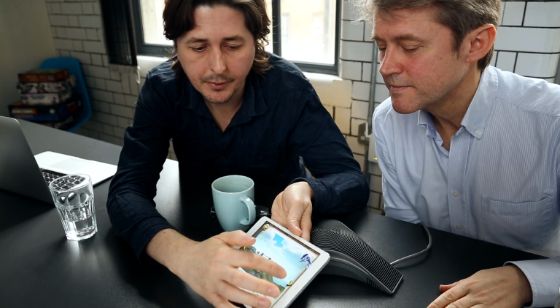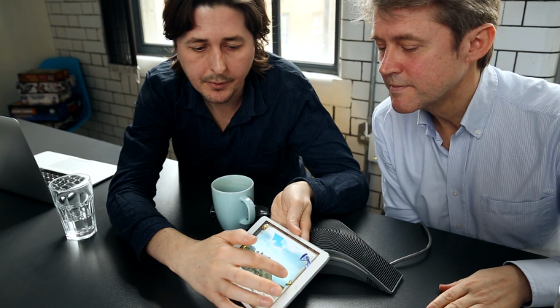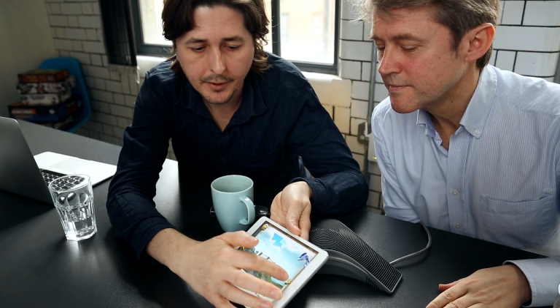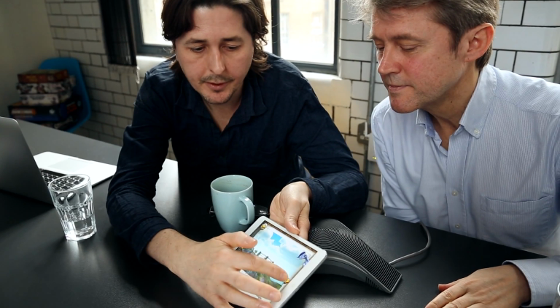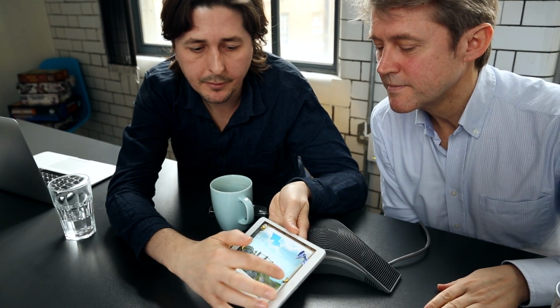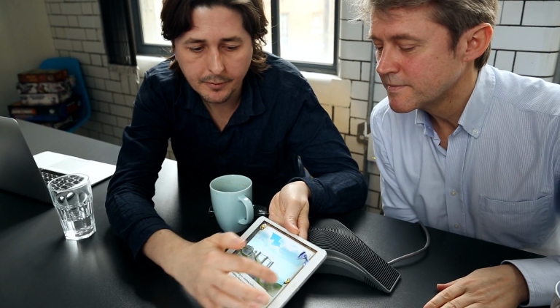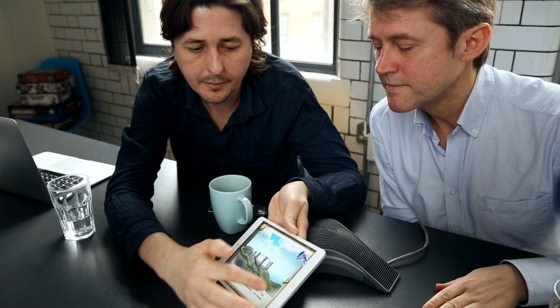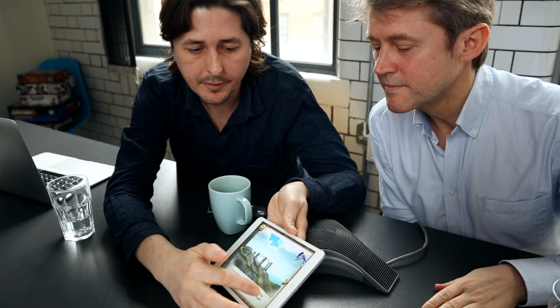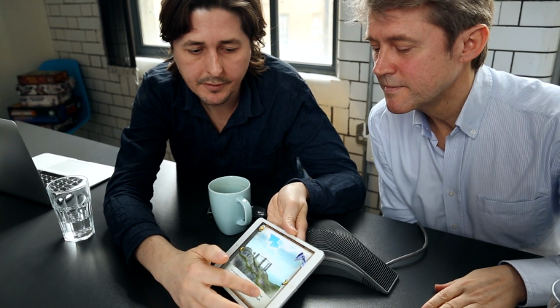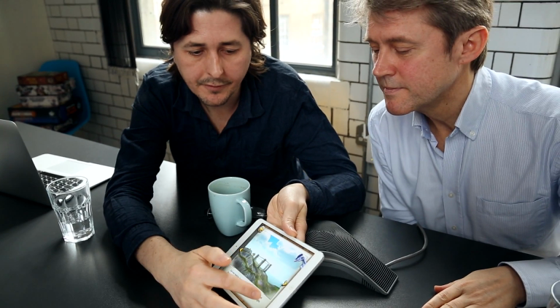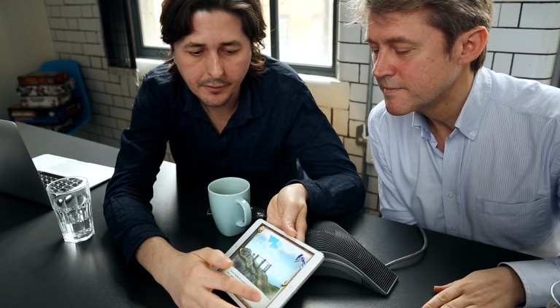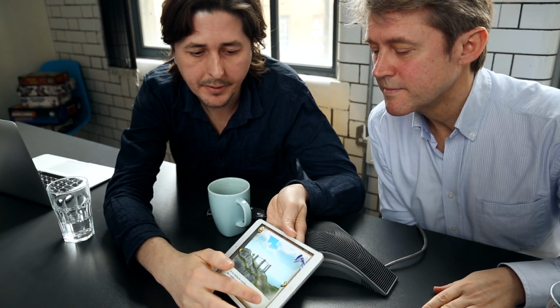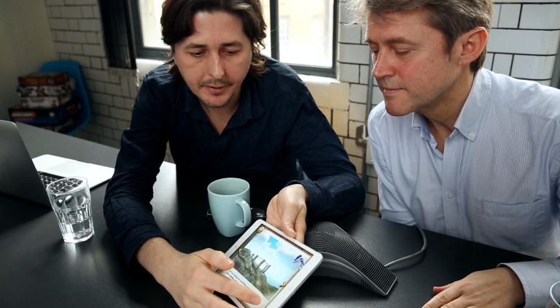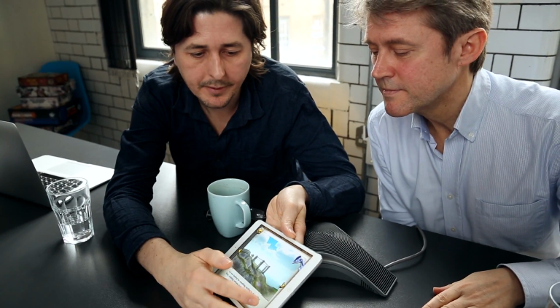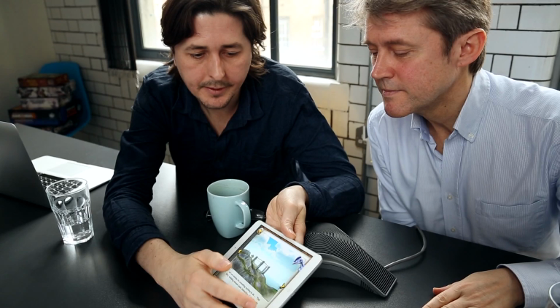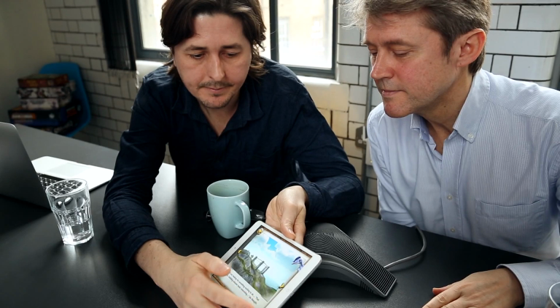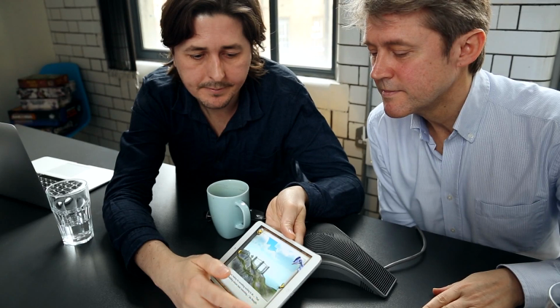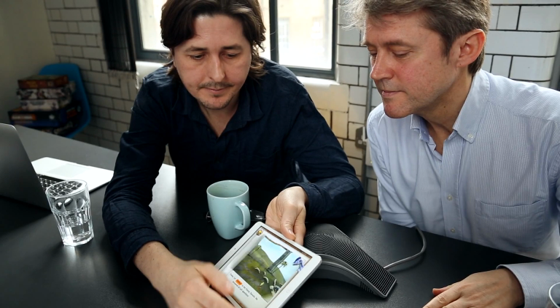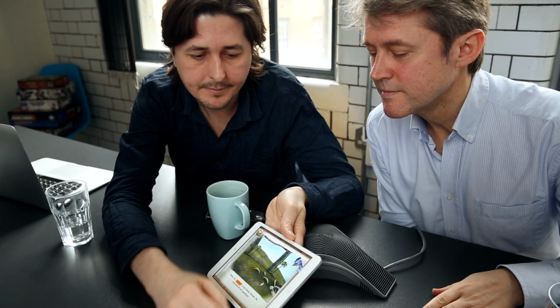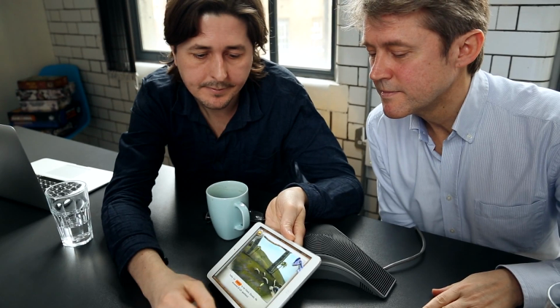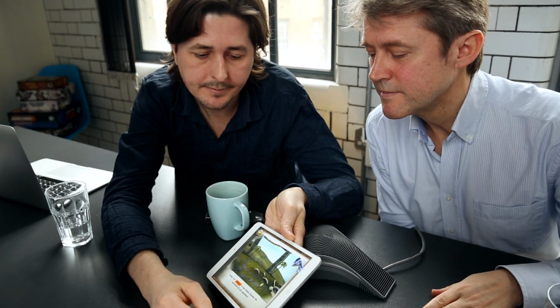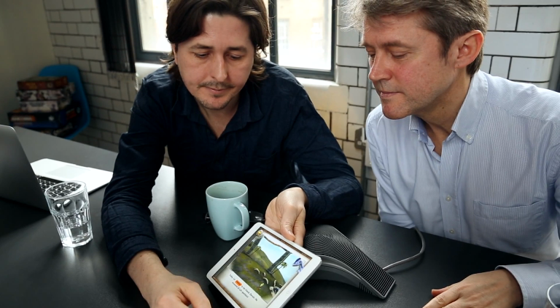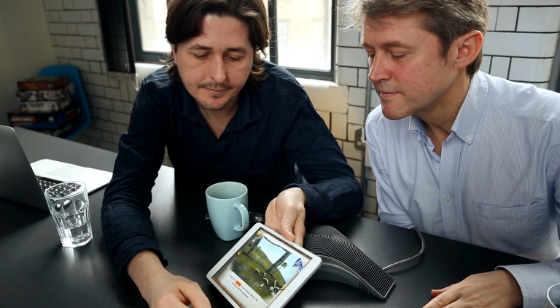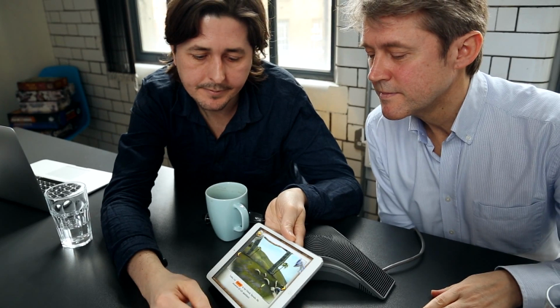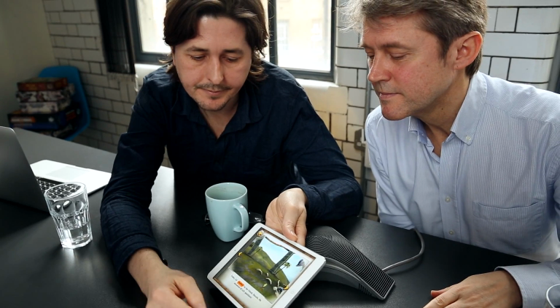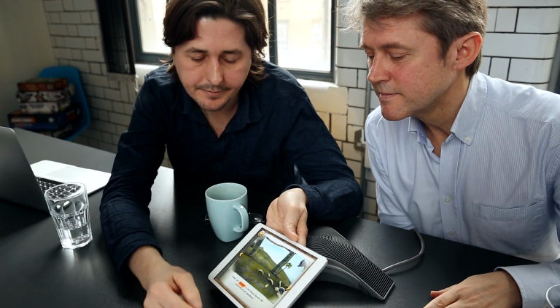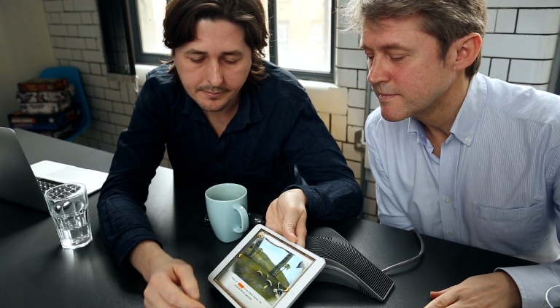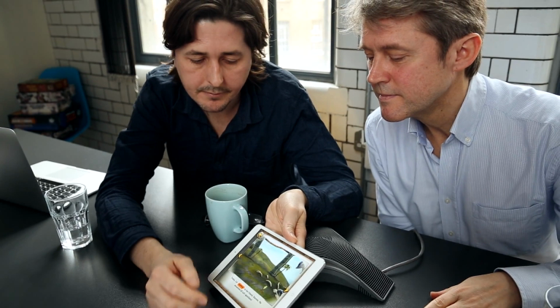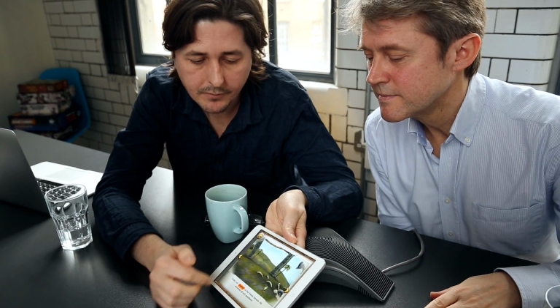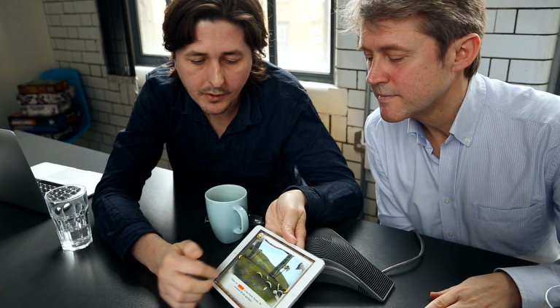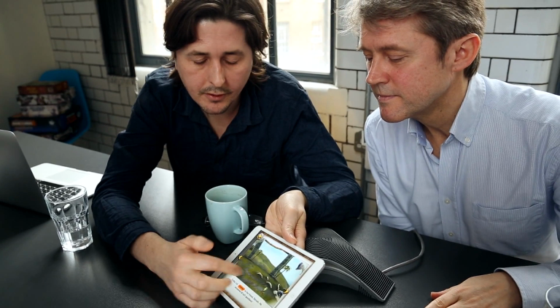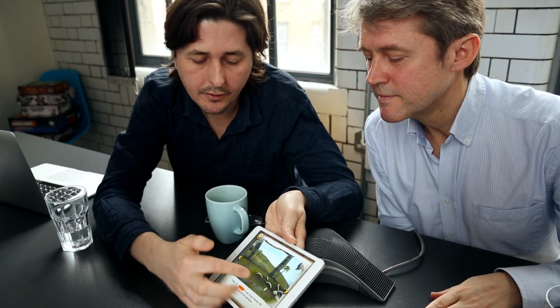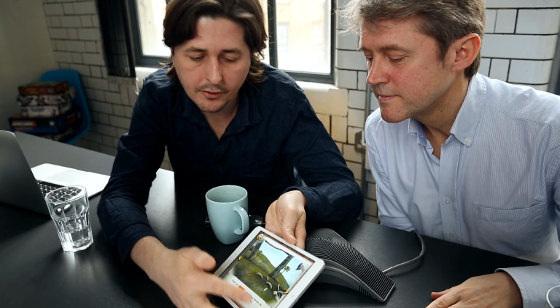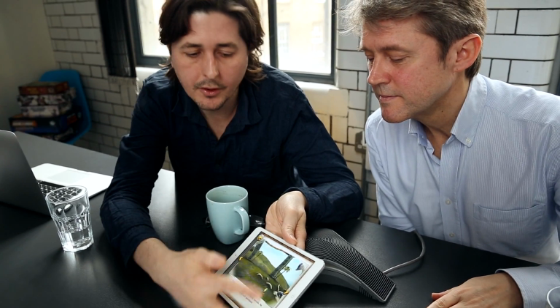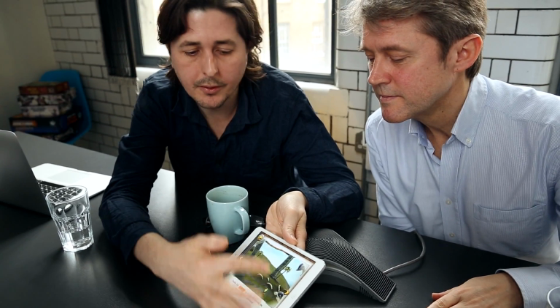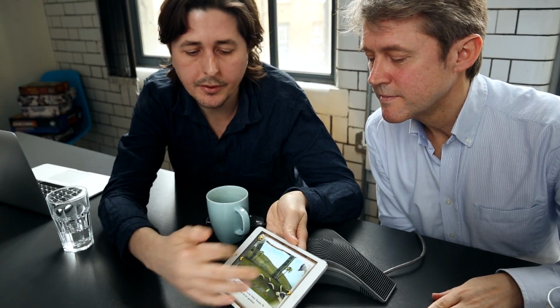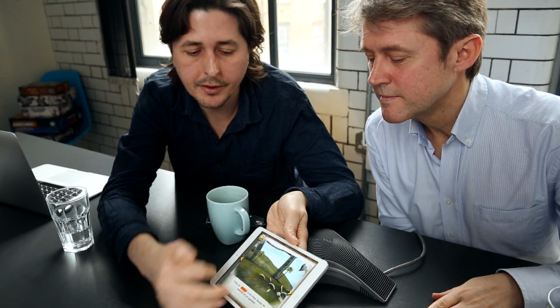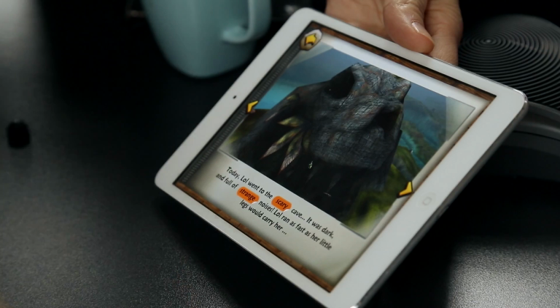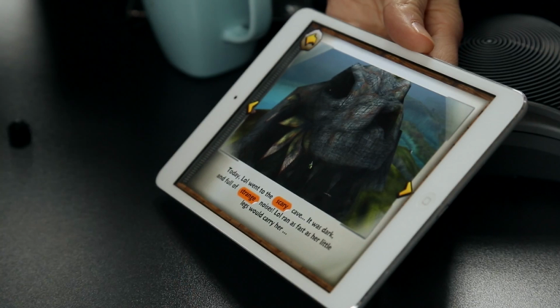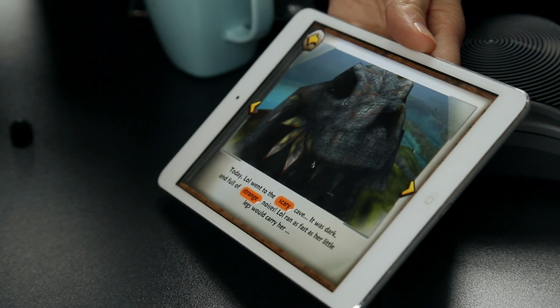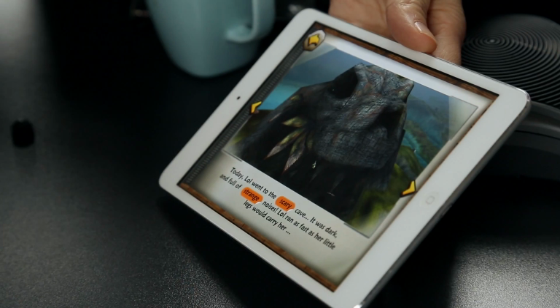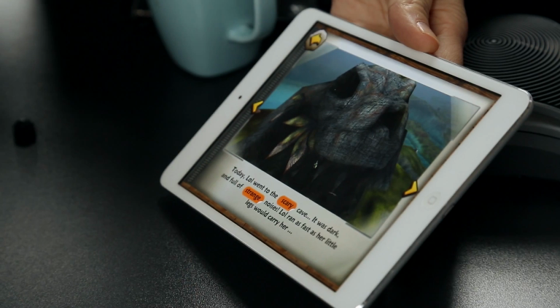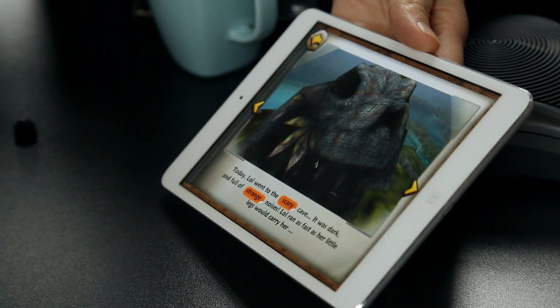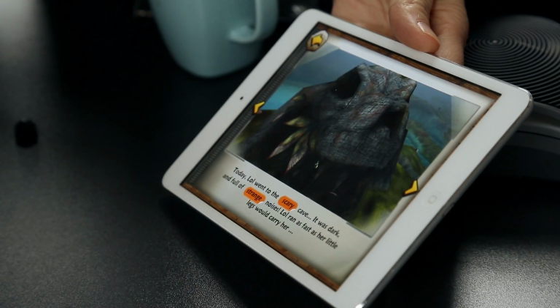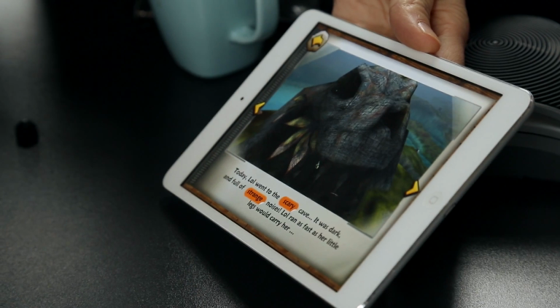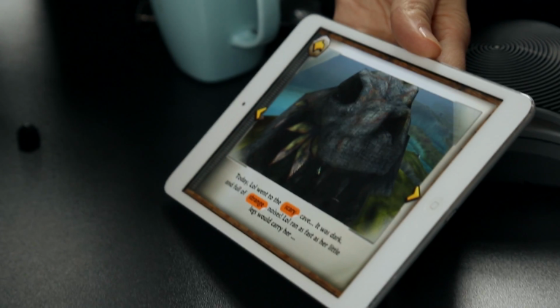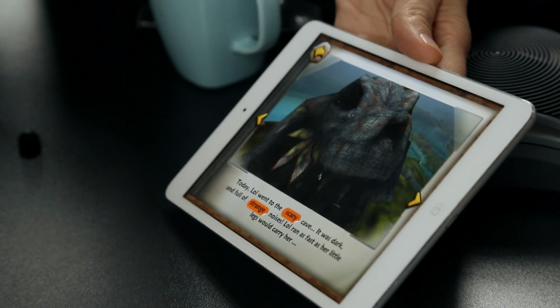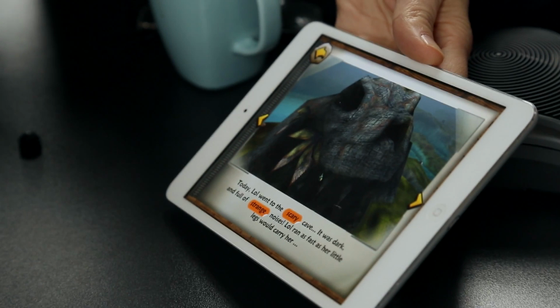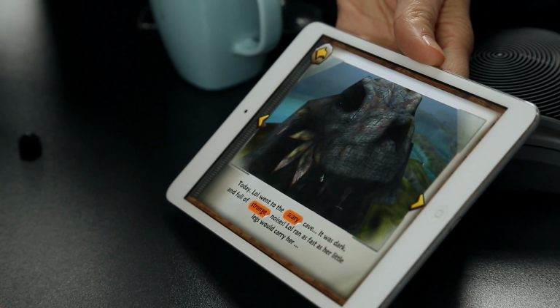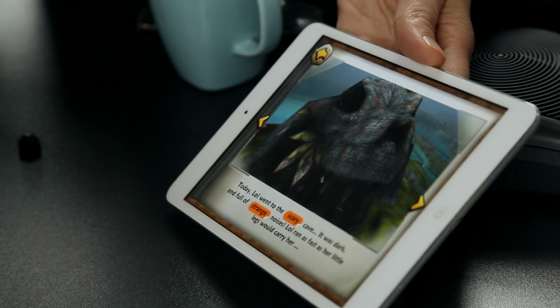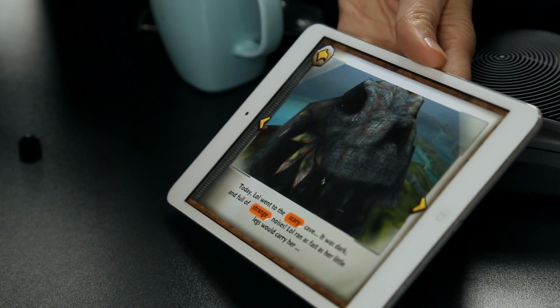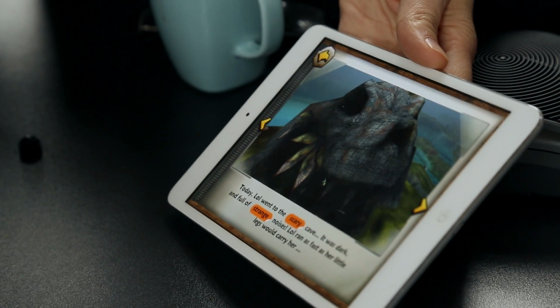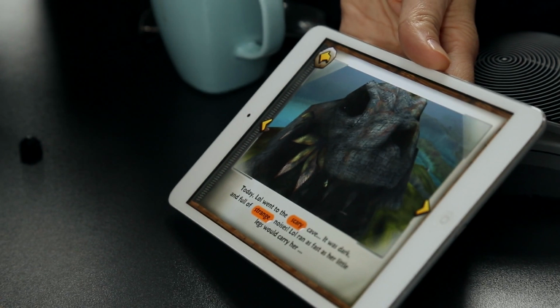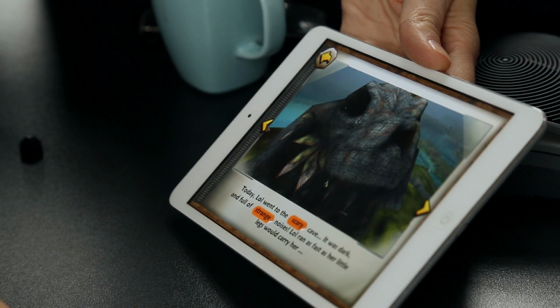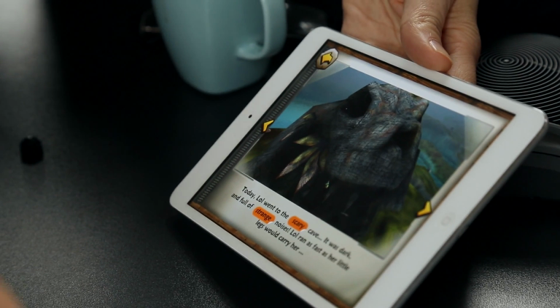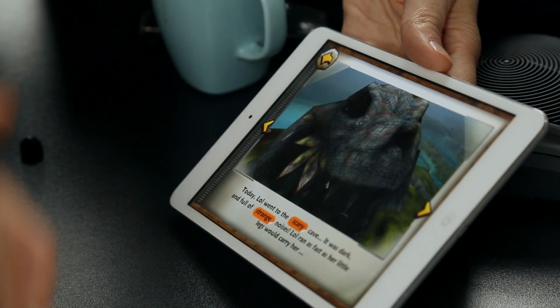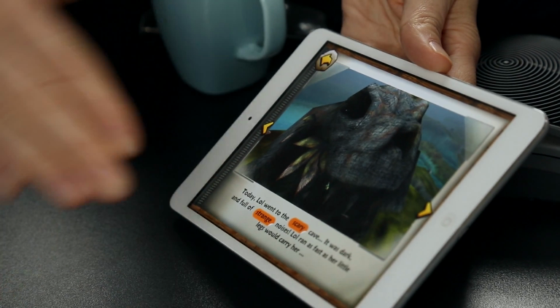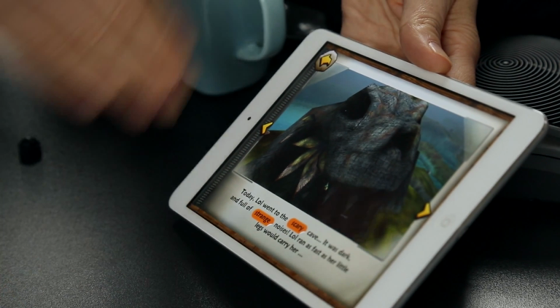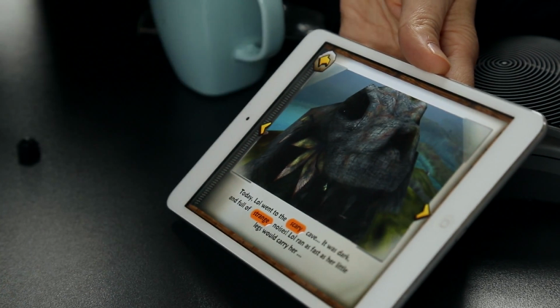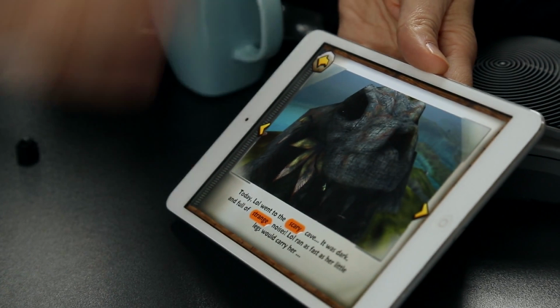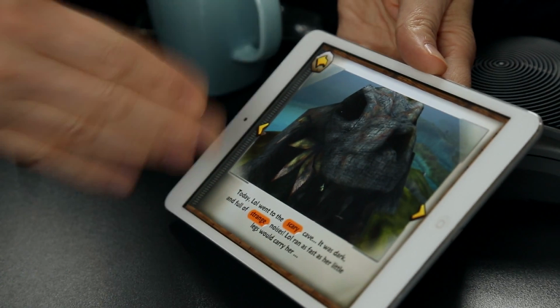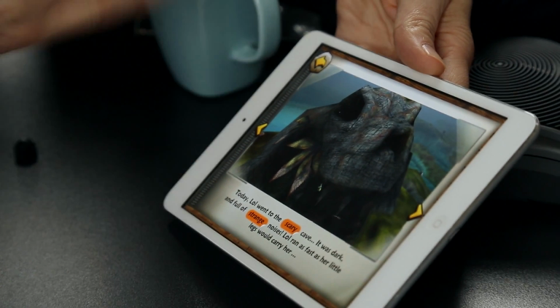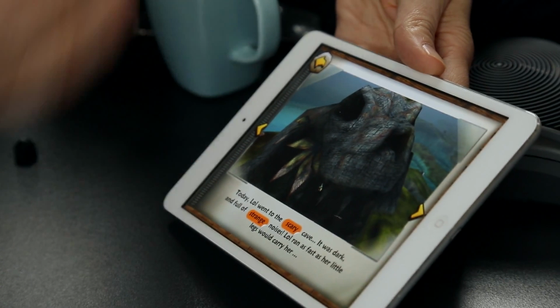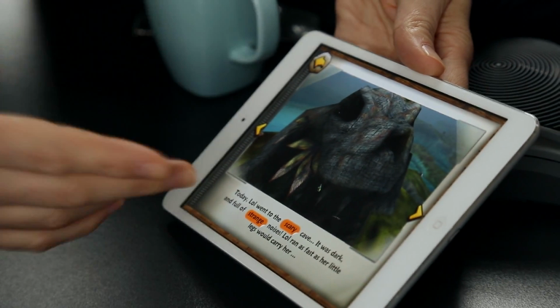Gamification is one of the buzzwords used to describe this type of learning, though Miller believes it would better be described as learnification.